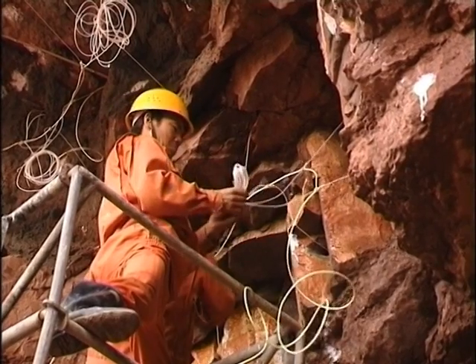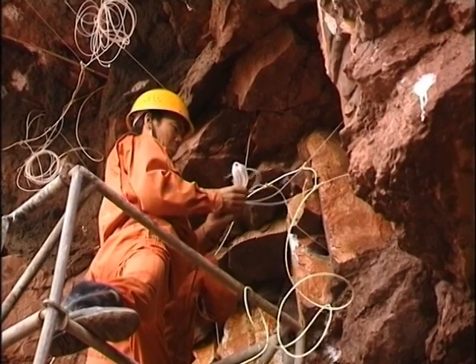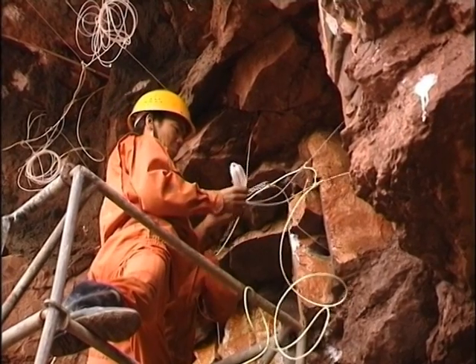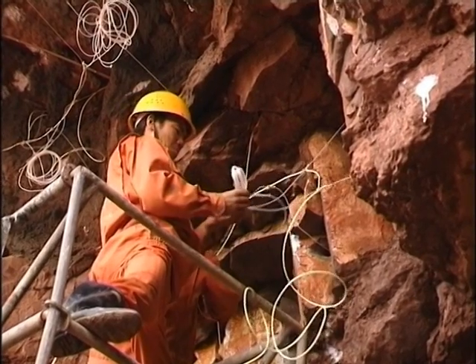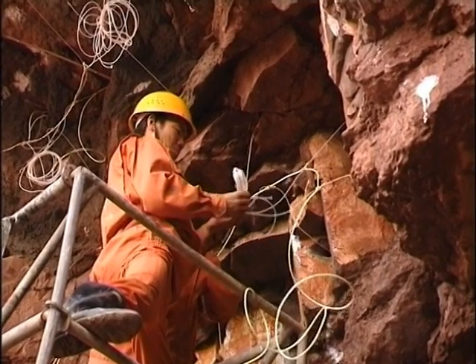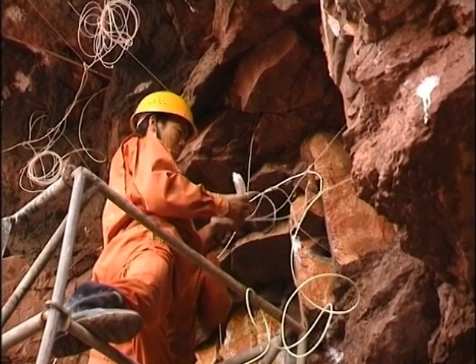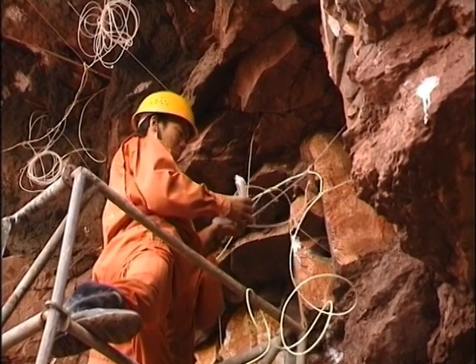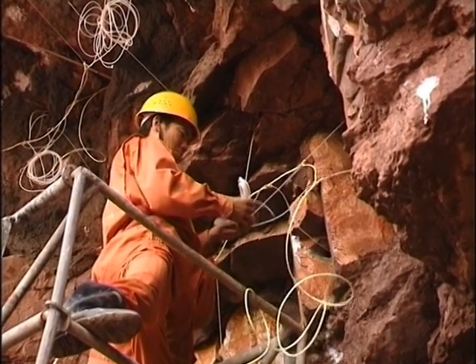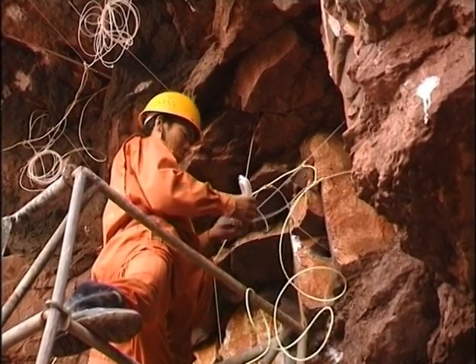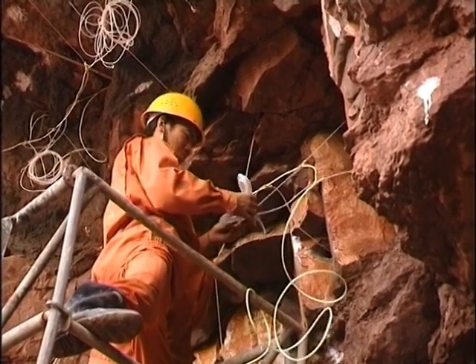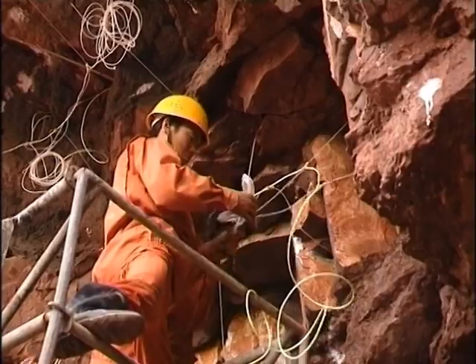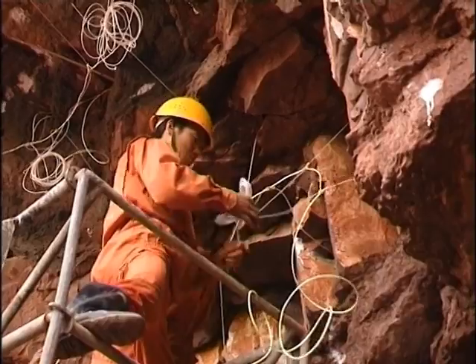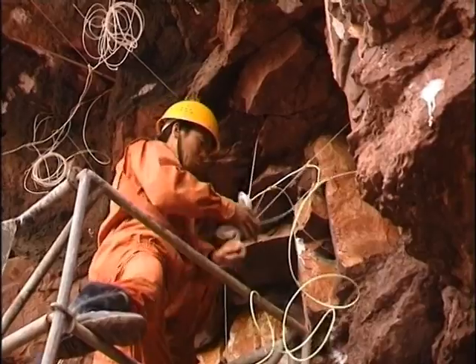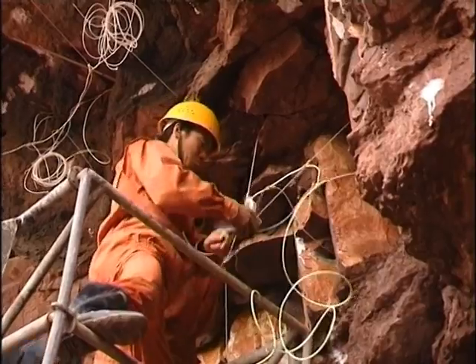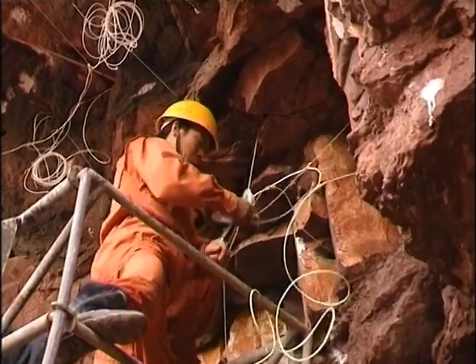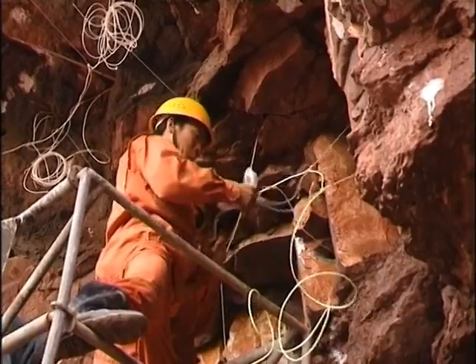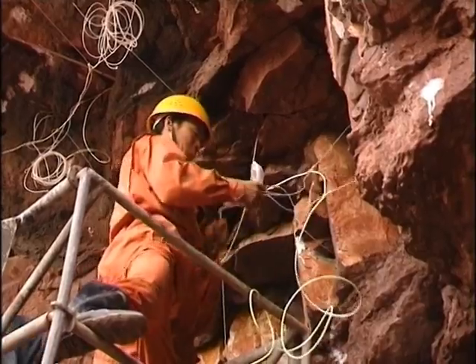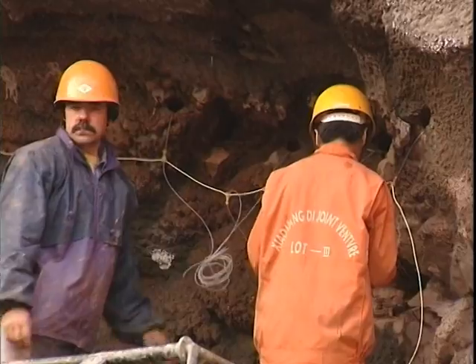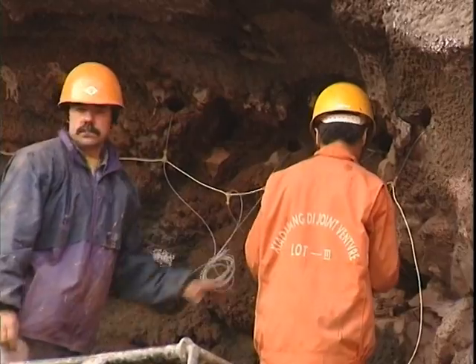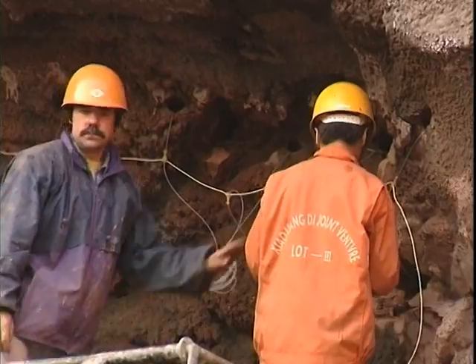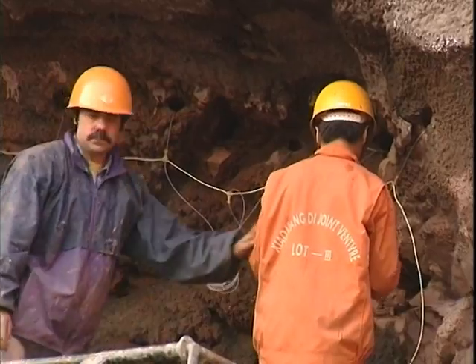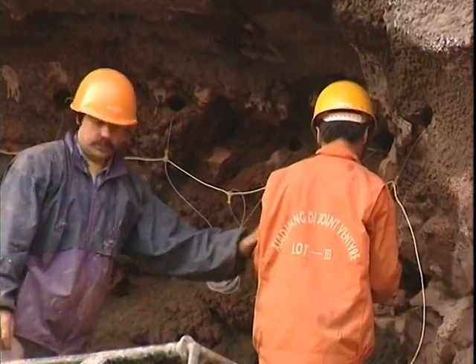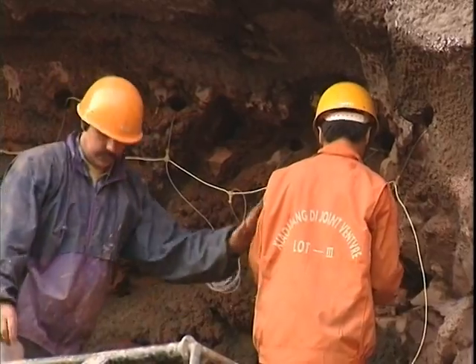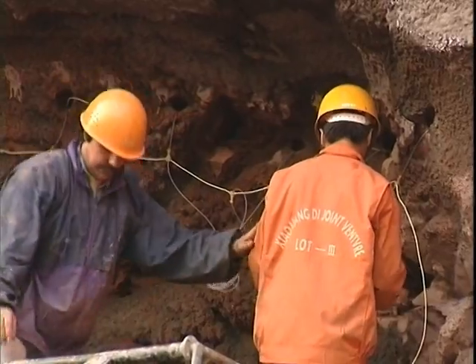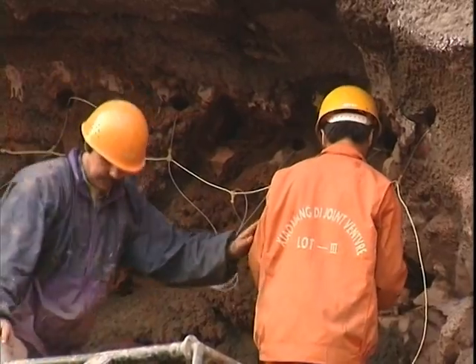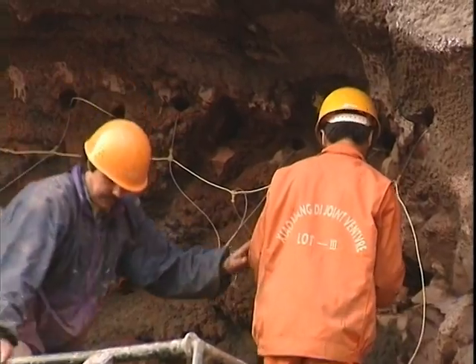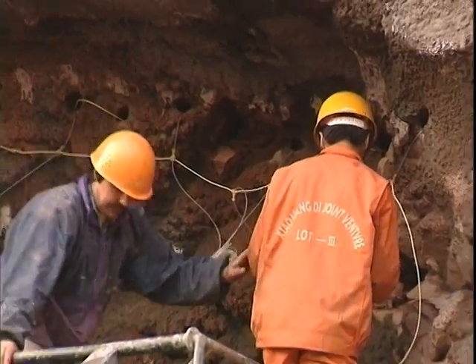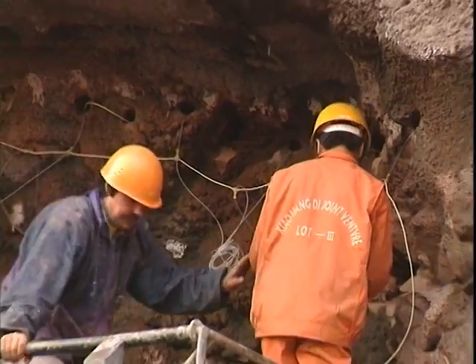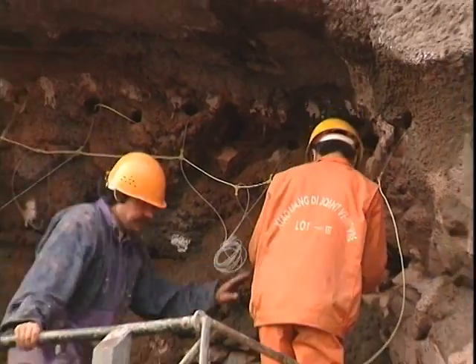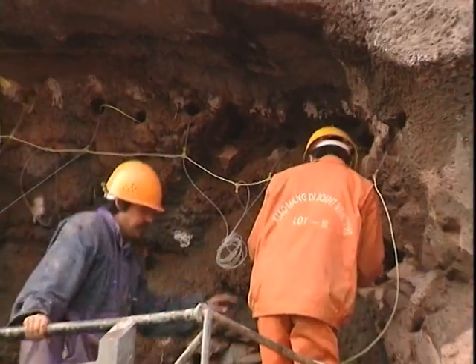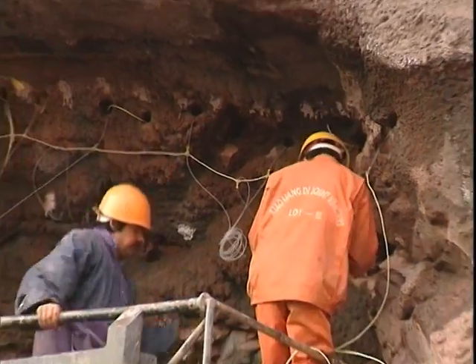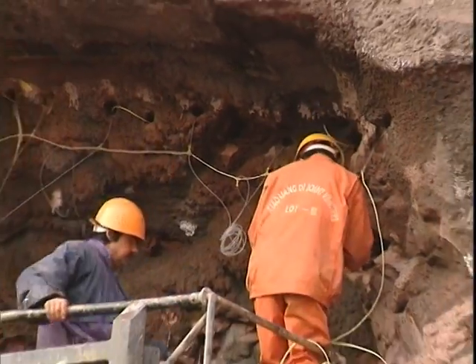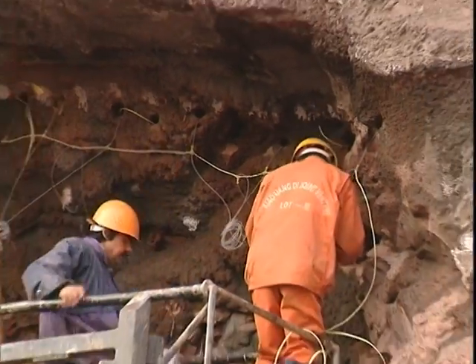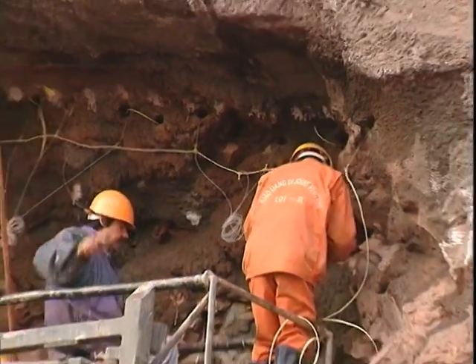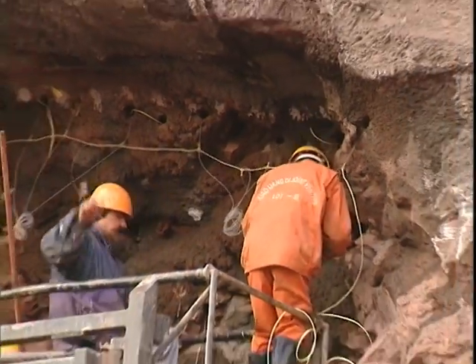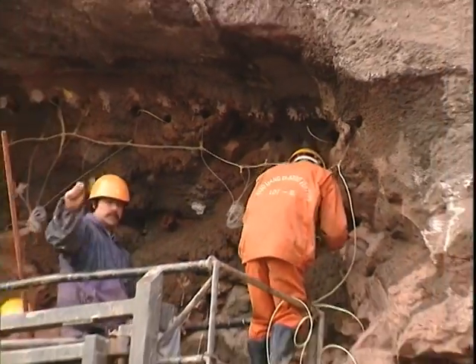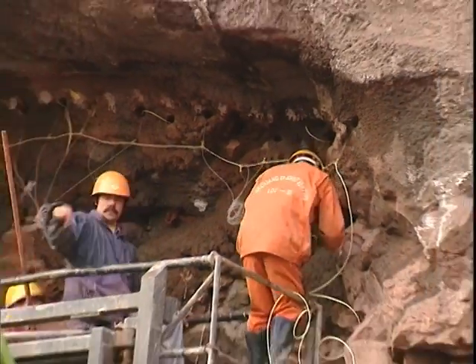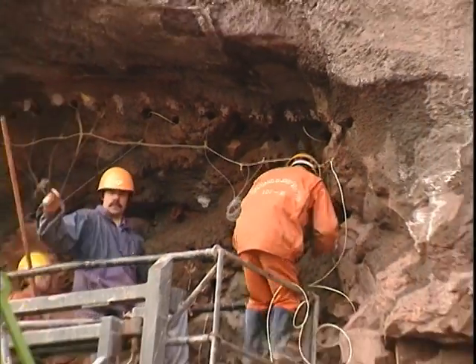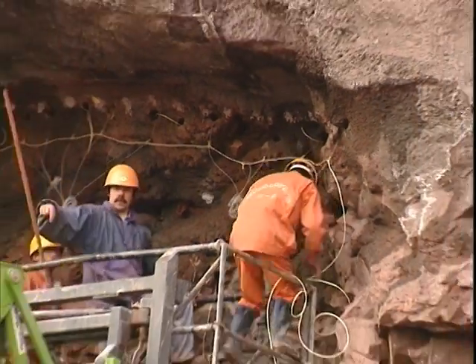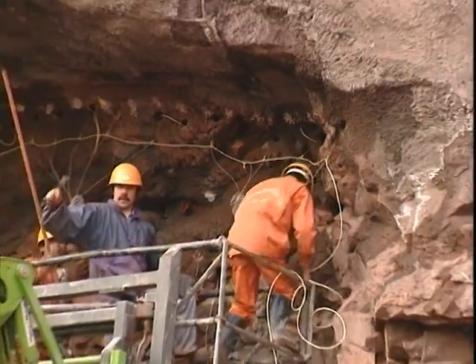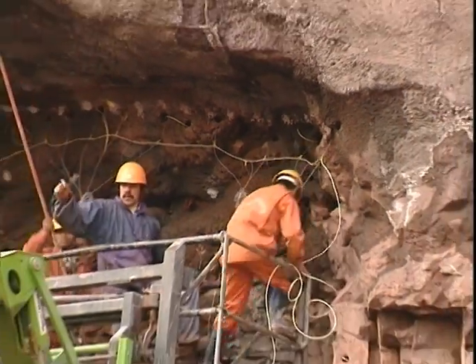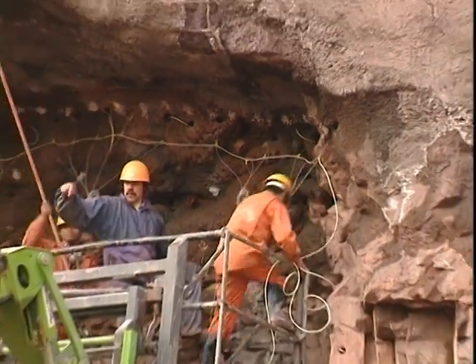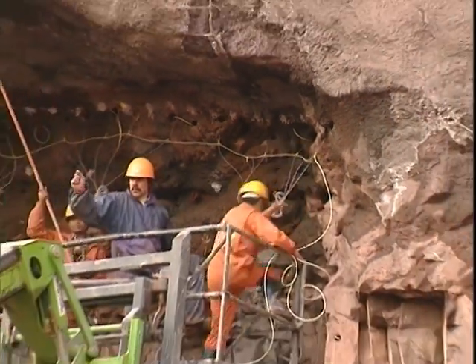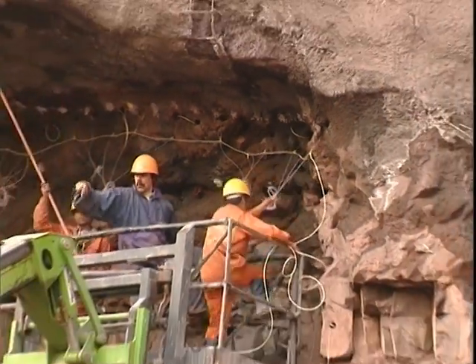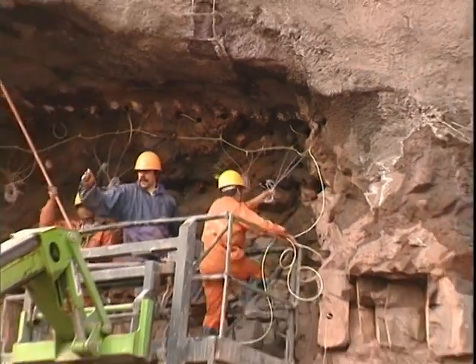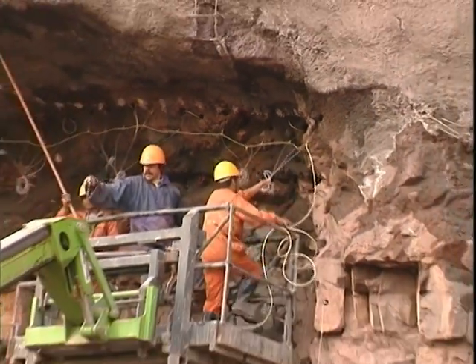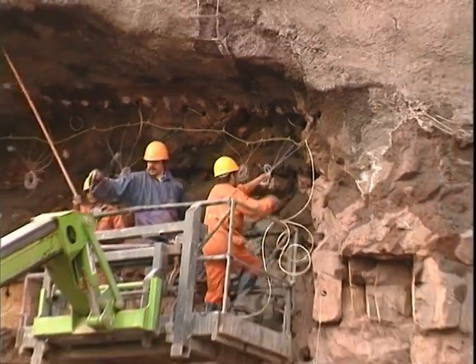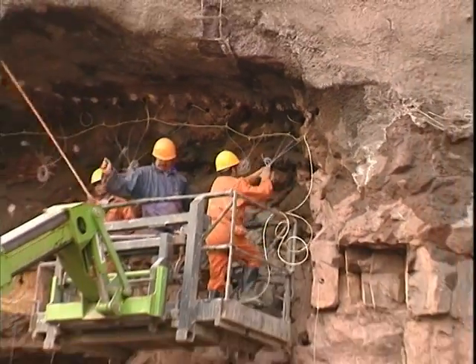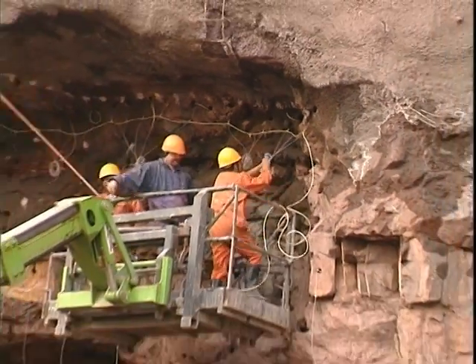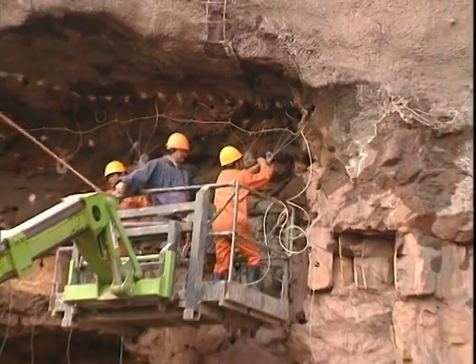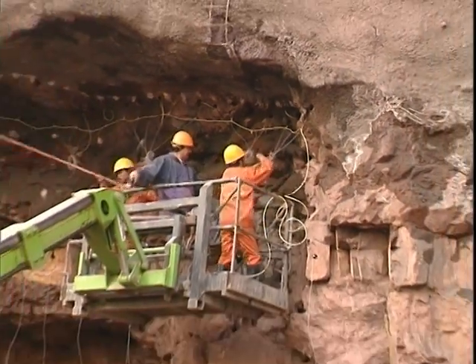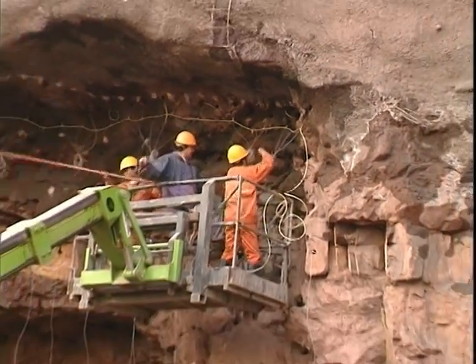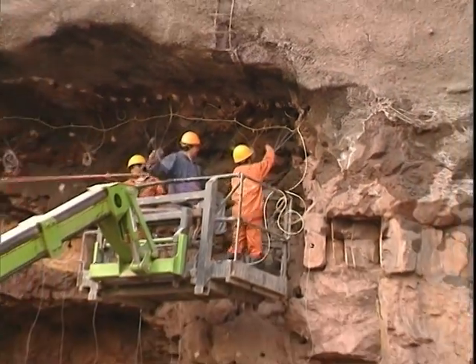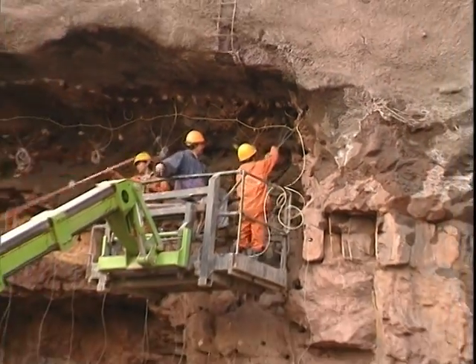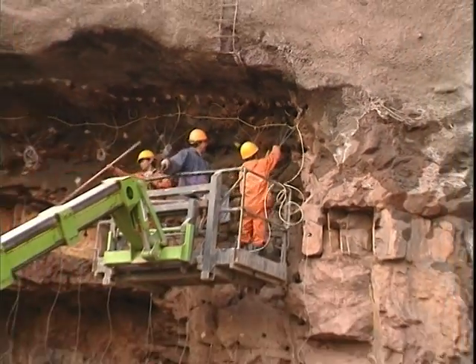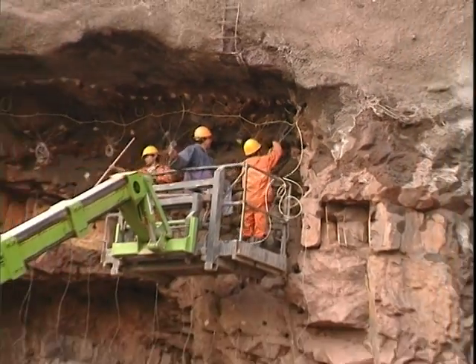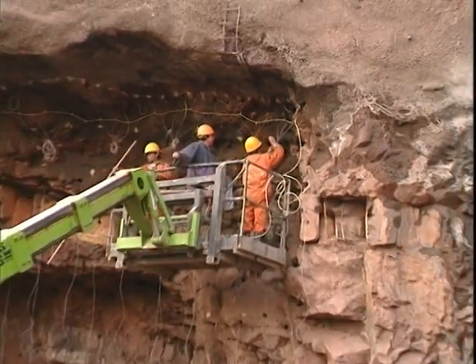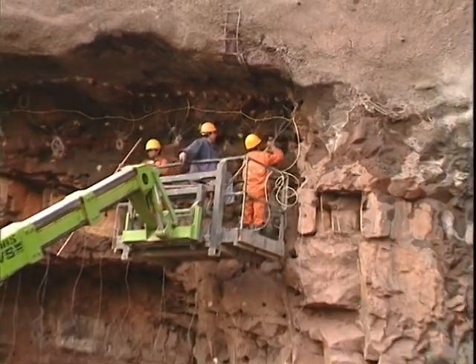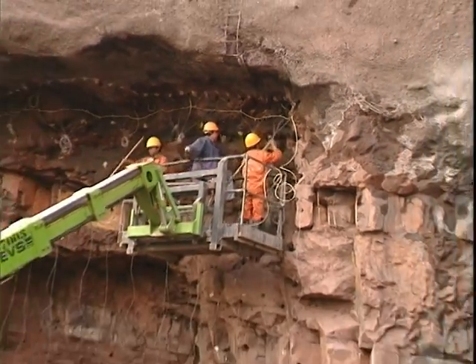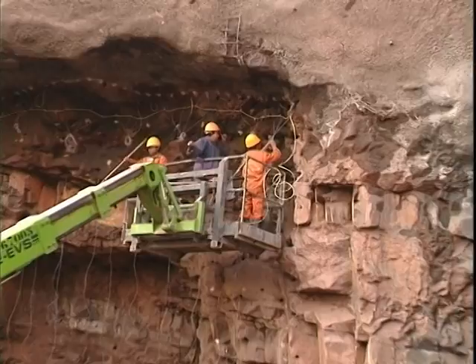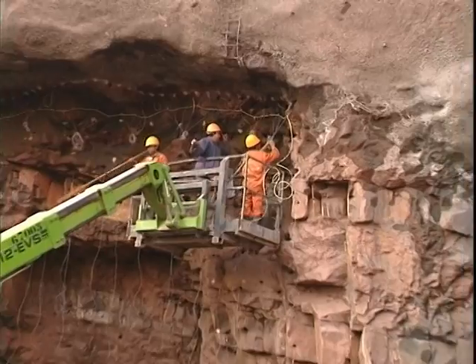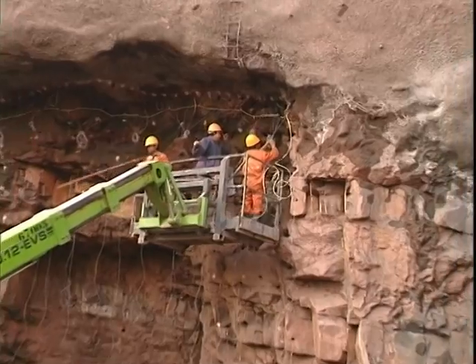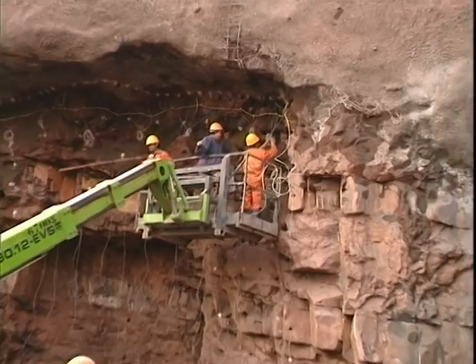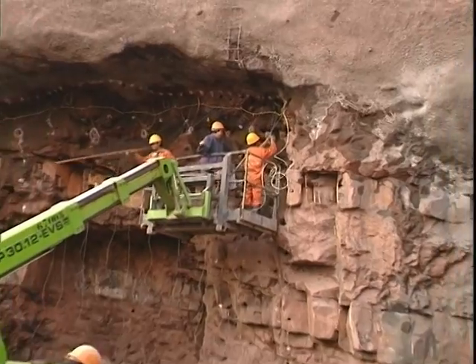Underground excavations were entirely carried out with Chinese explosives products, except in some cases for the detonators.